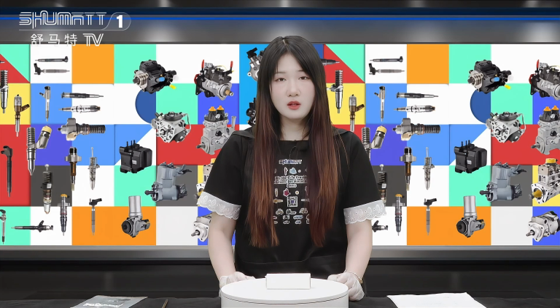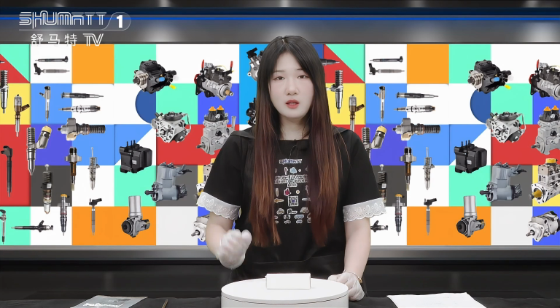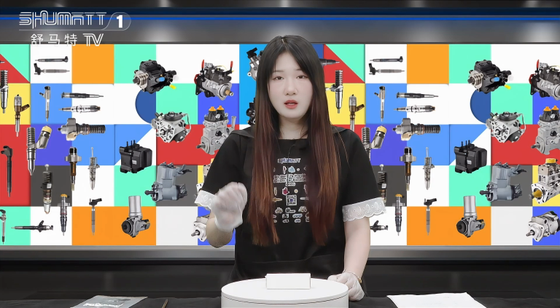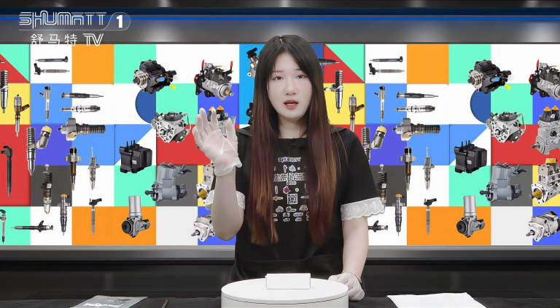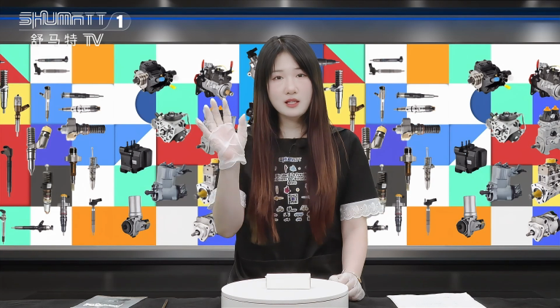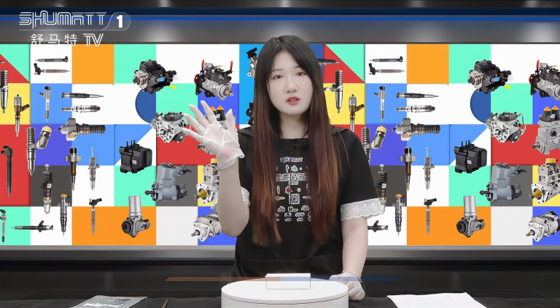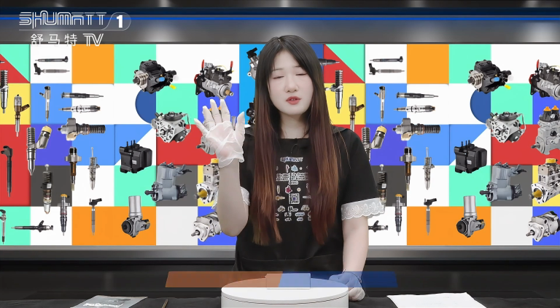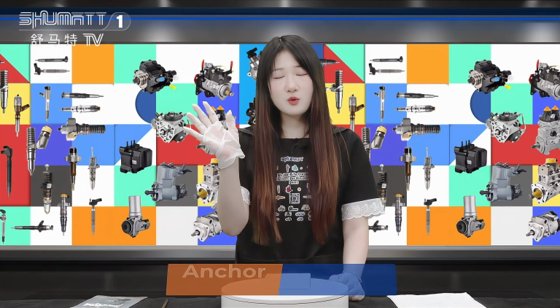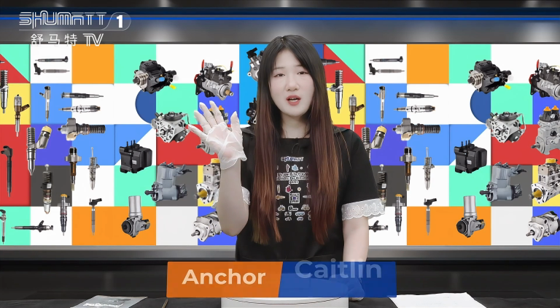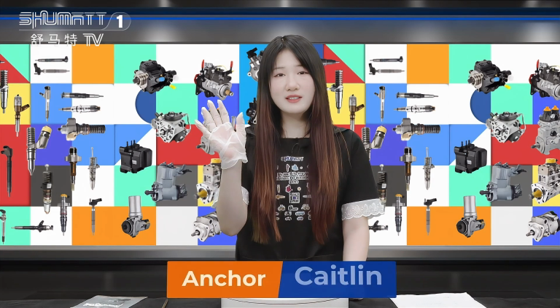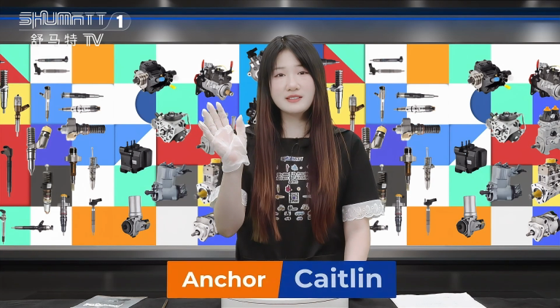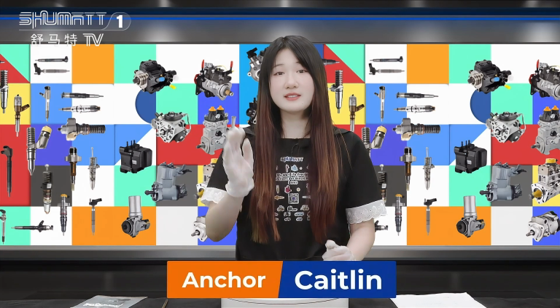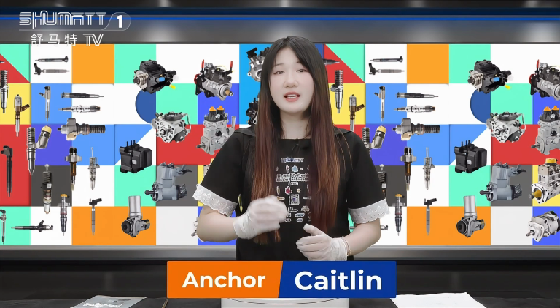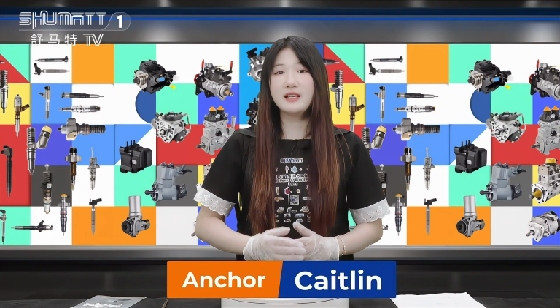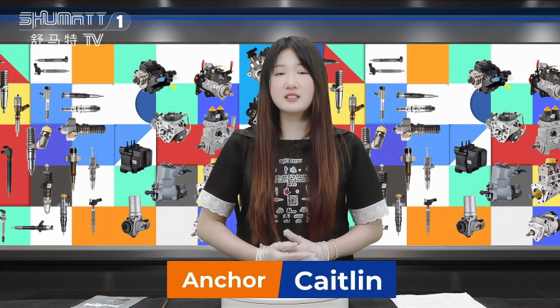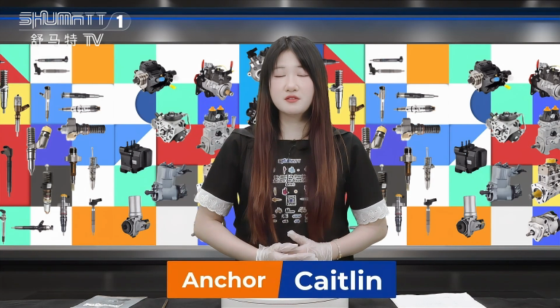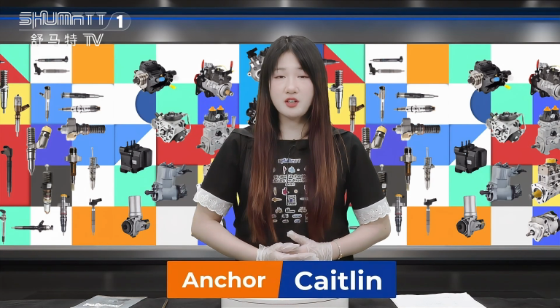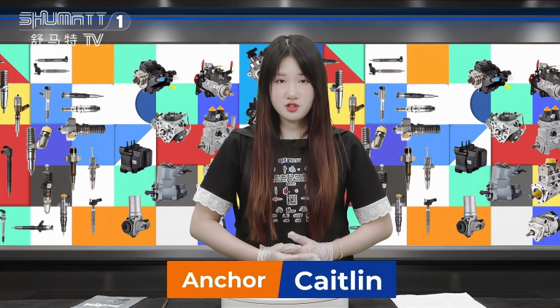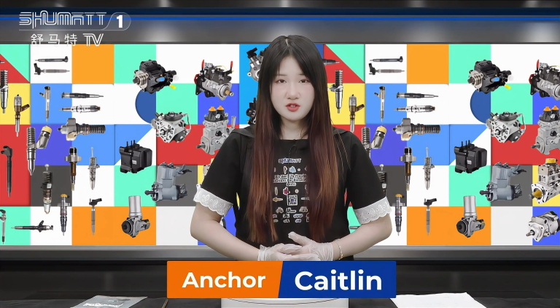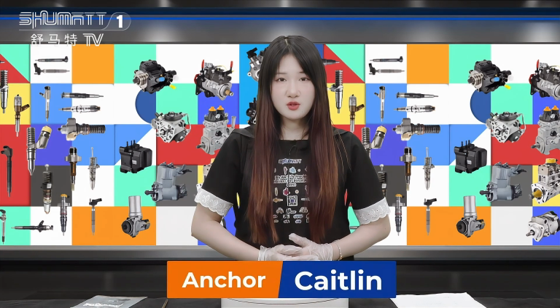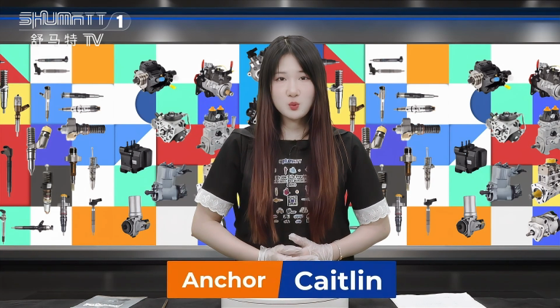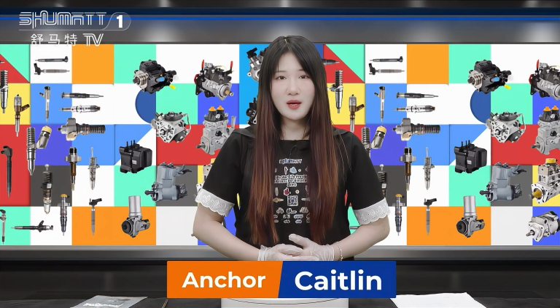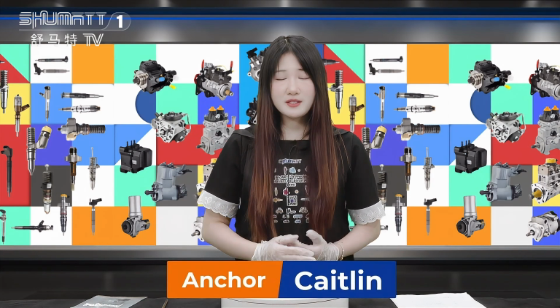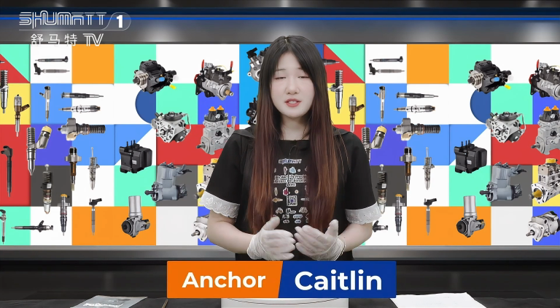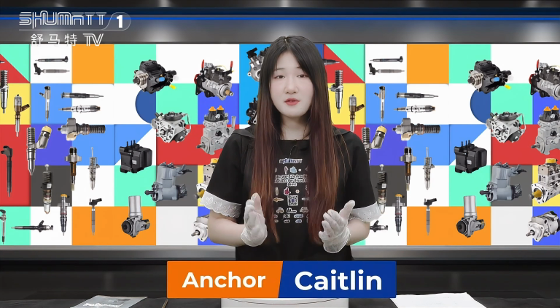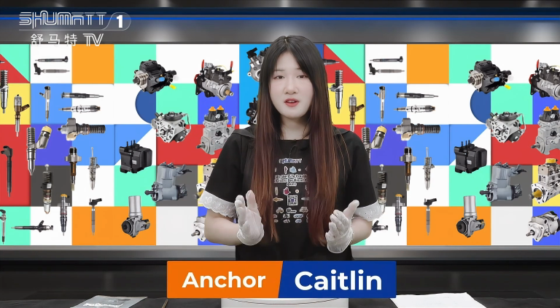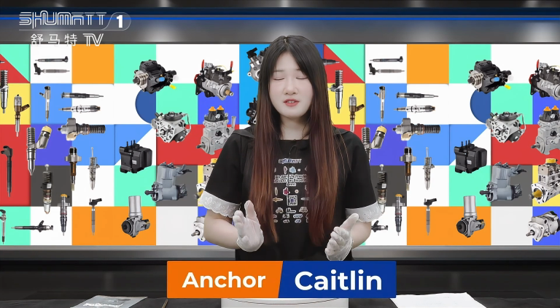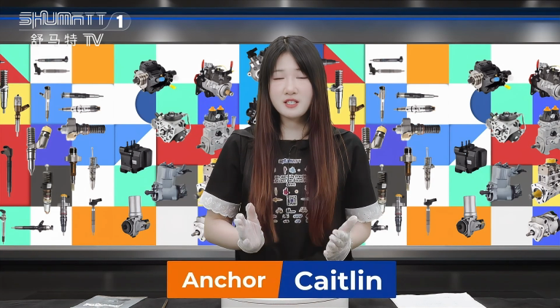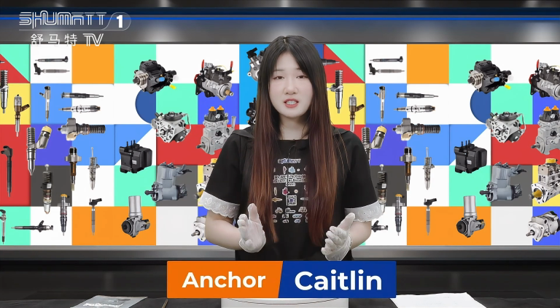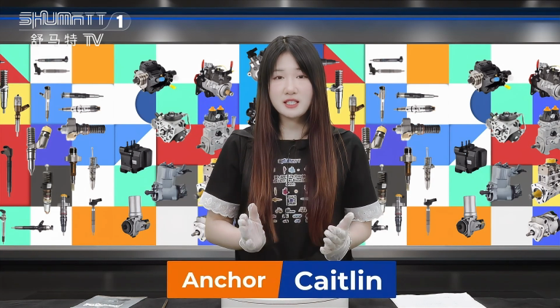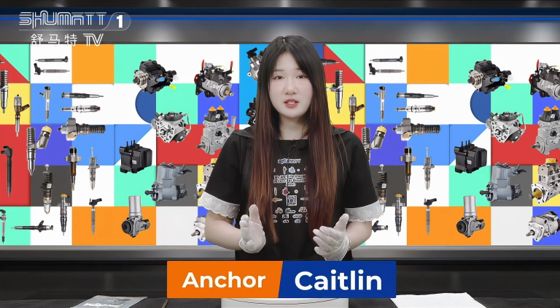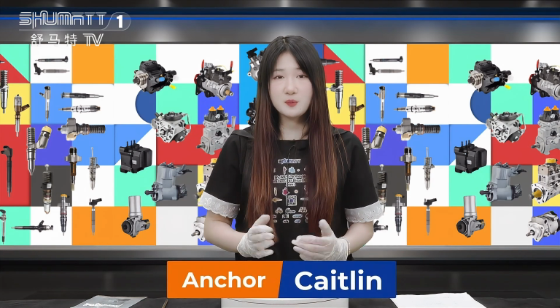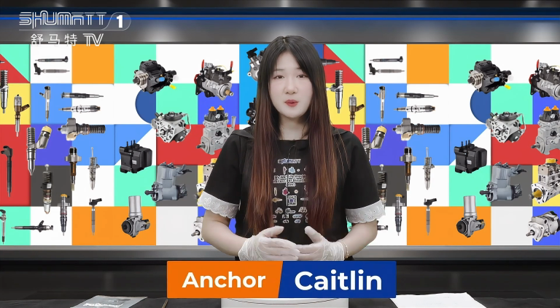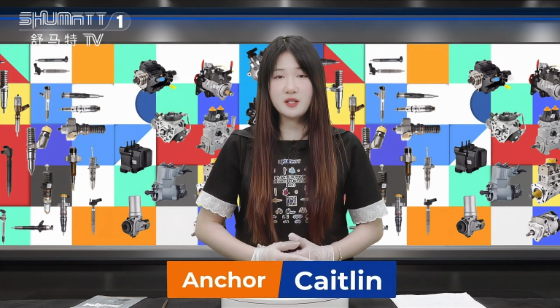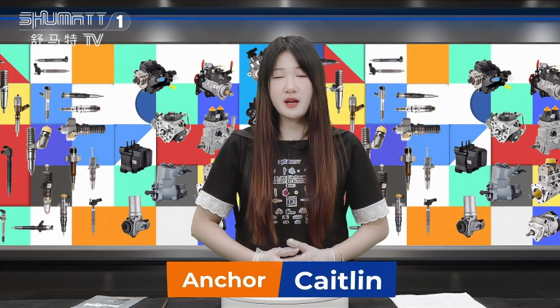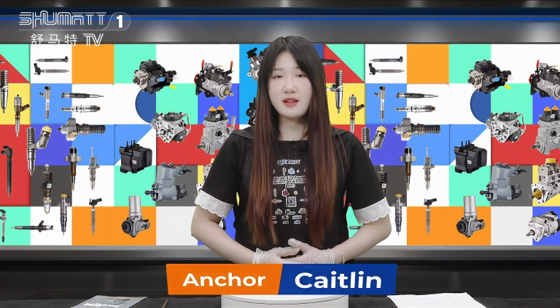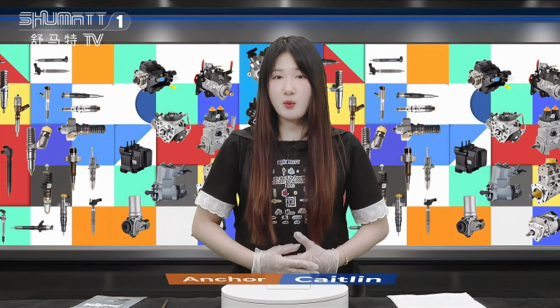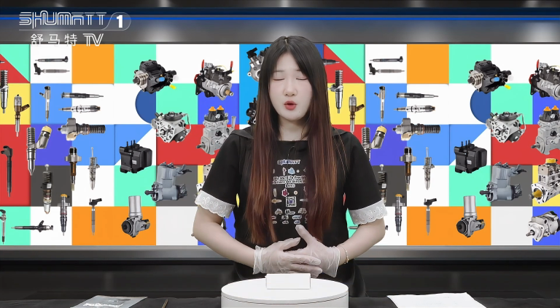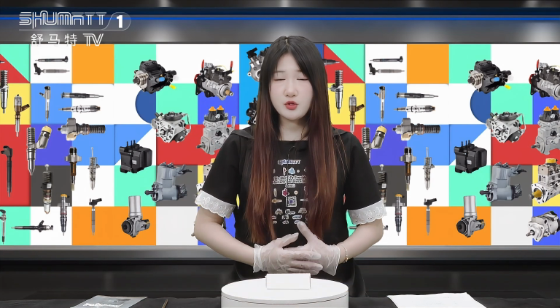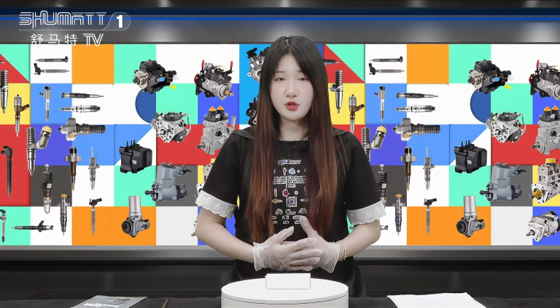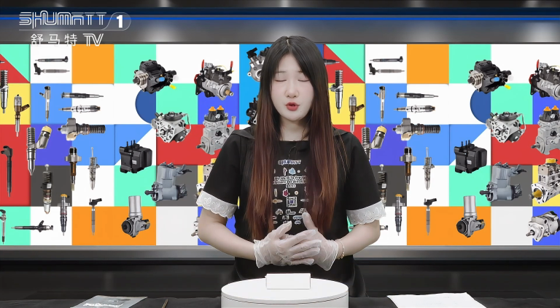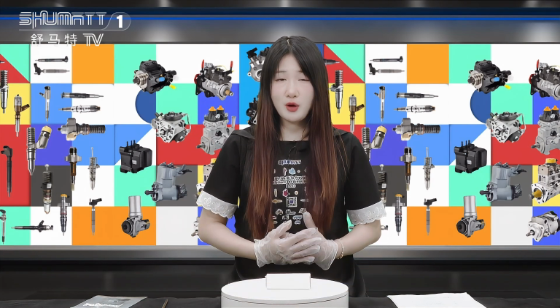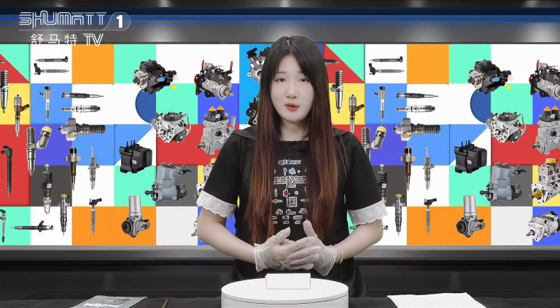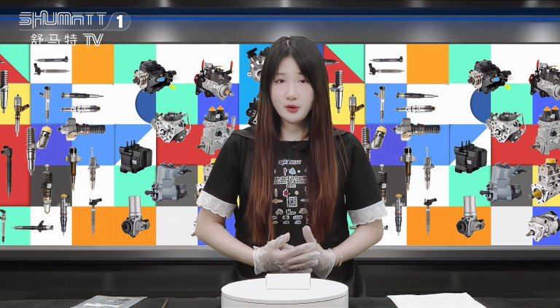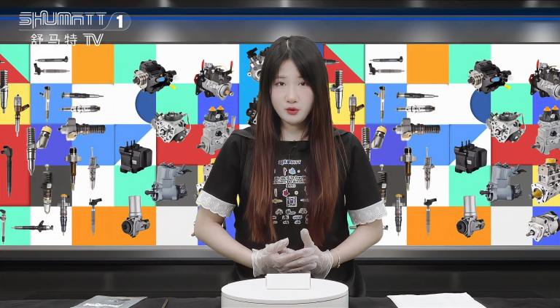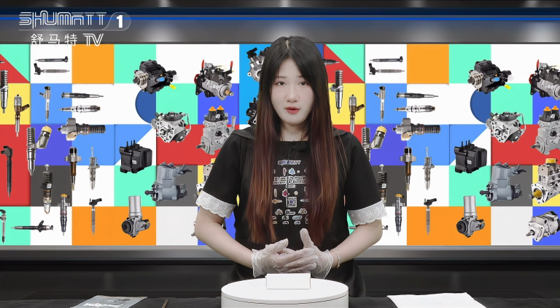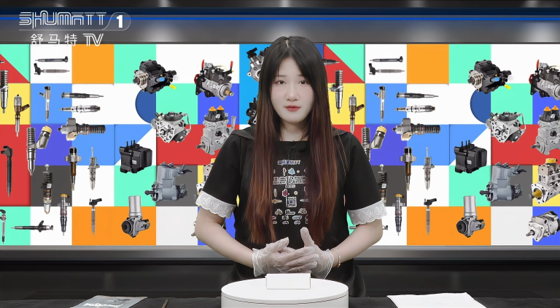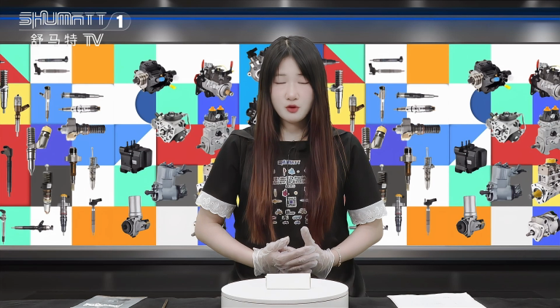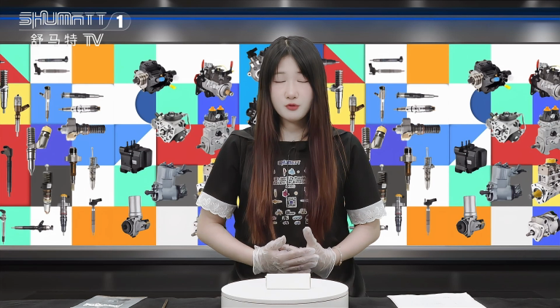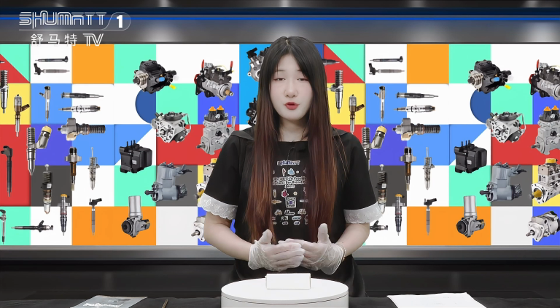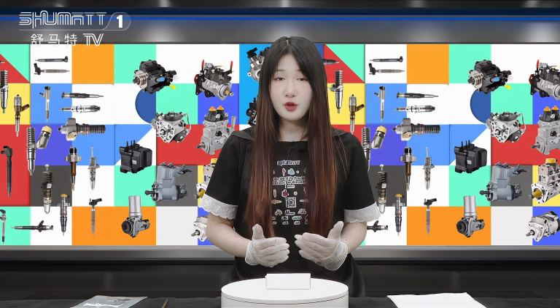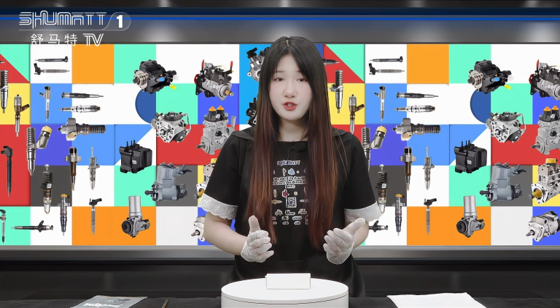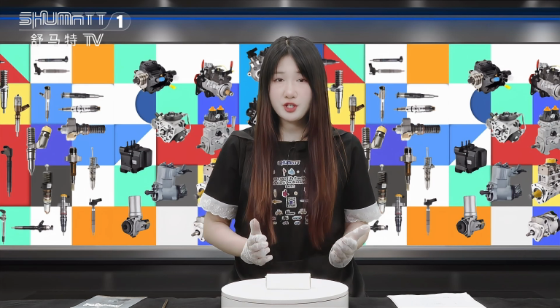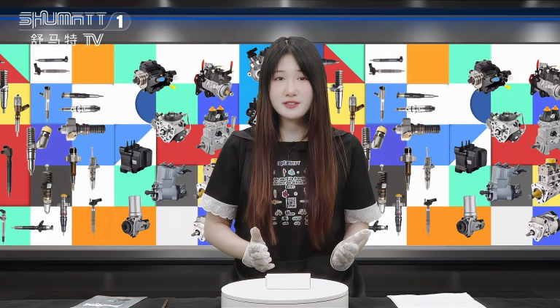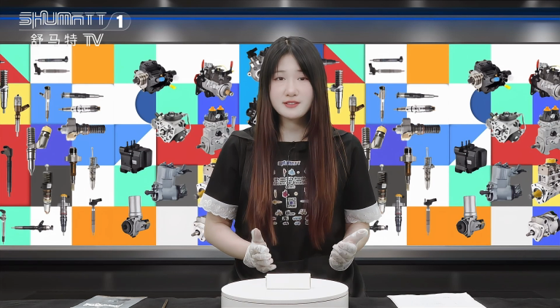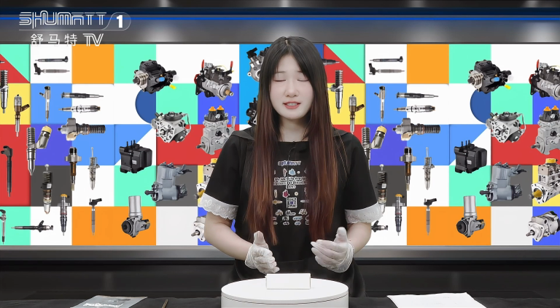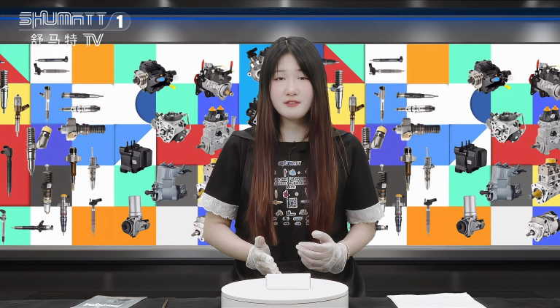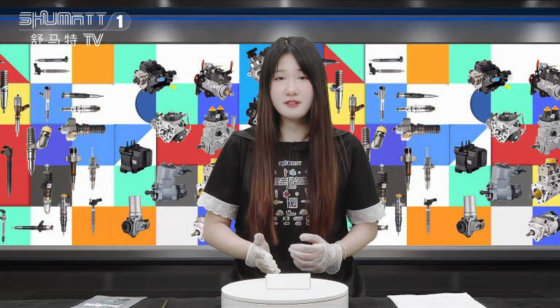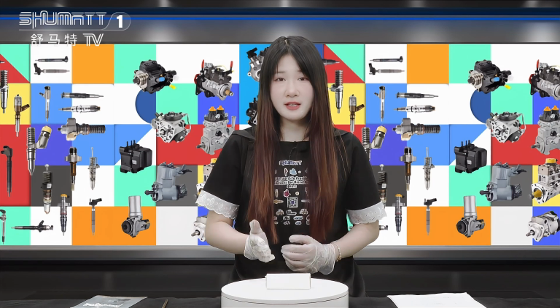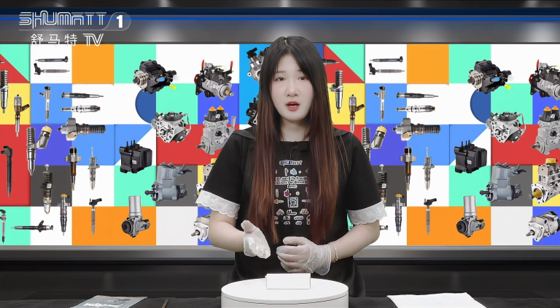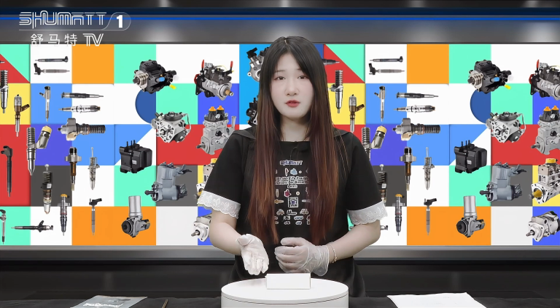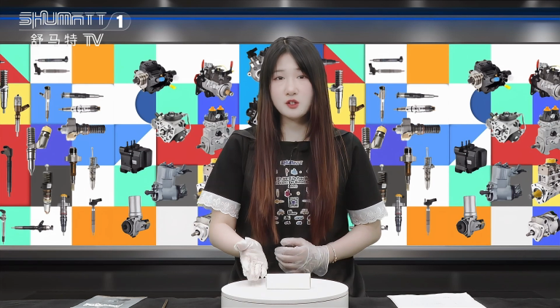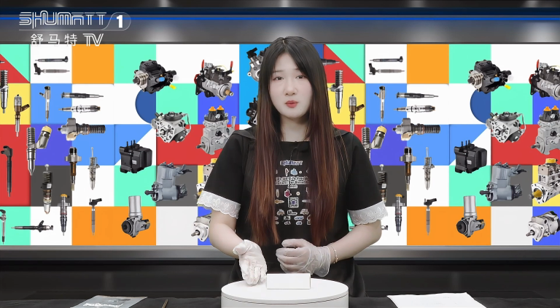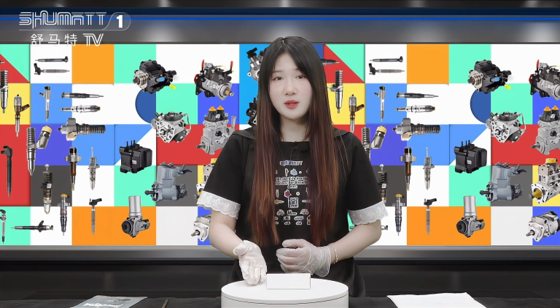Hello everyone, this is Caitlyn from Shenzhen Shuma. Today we are very glad to be here and I will show you our new arrival fuel injector sleeve. Now follow me.